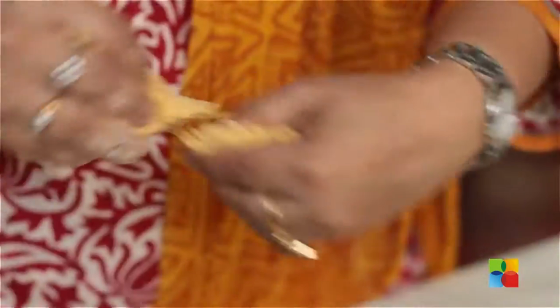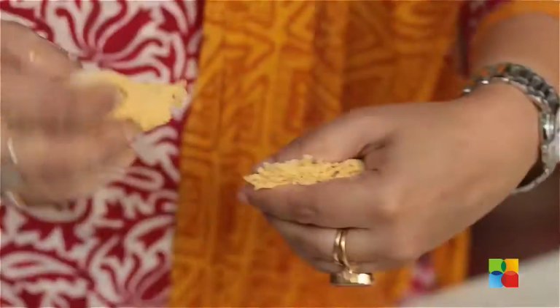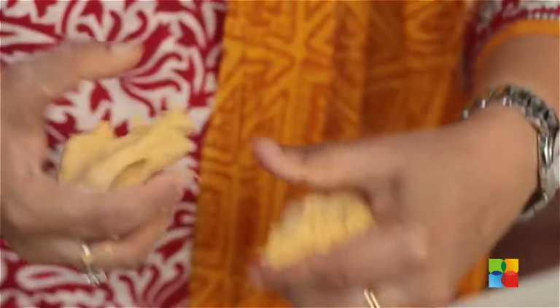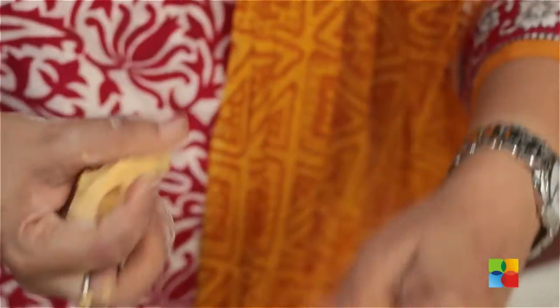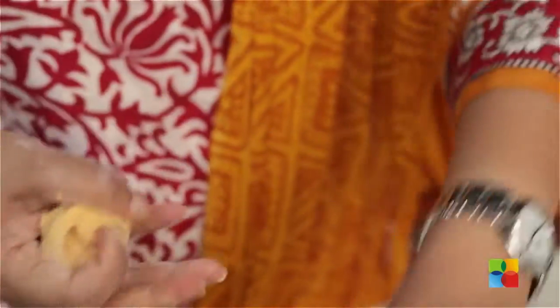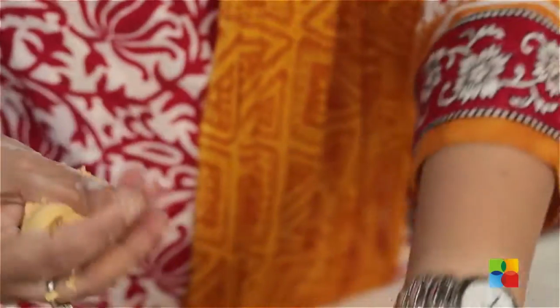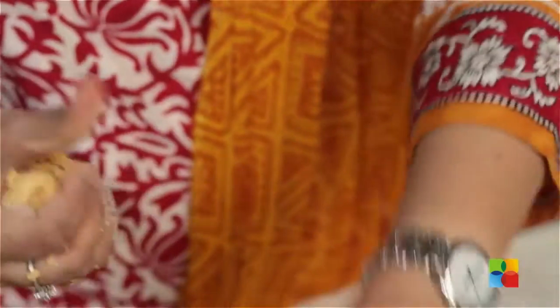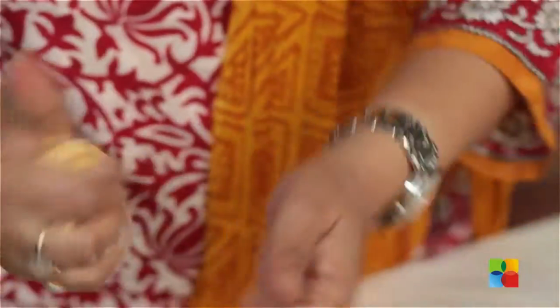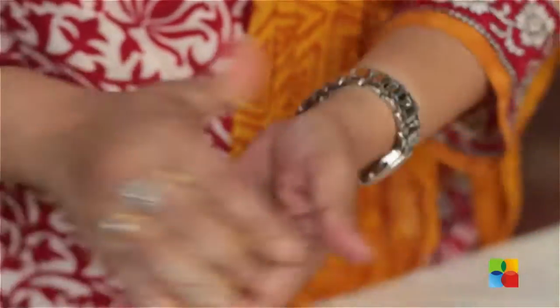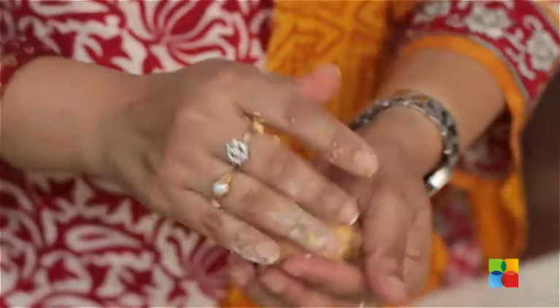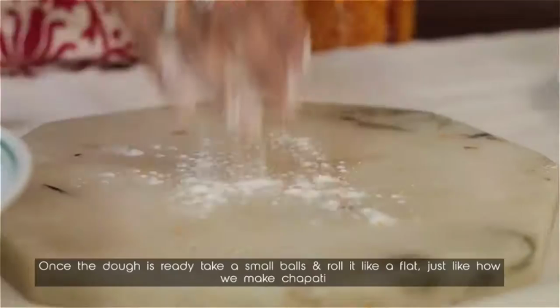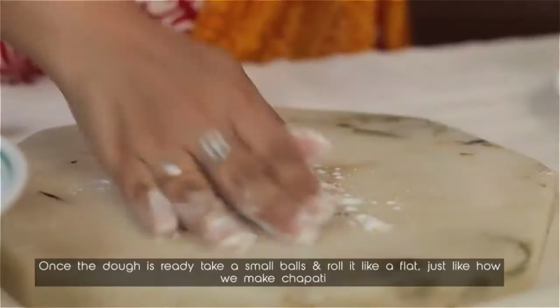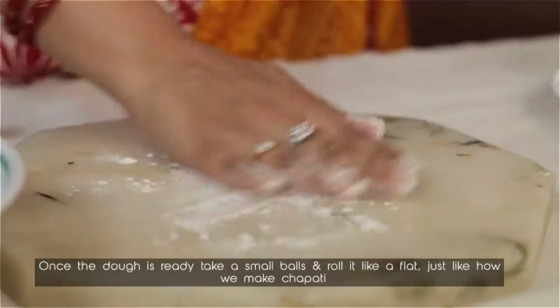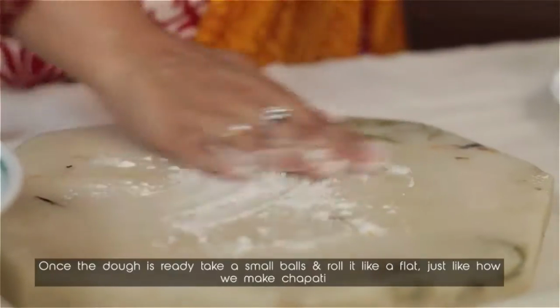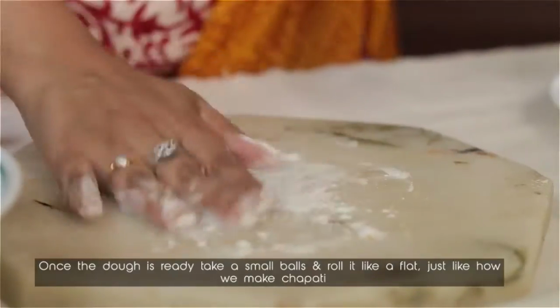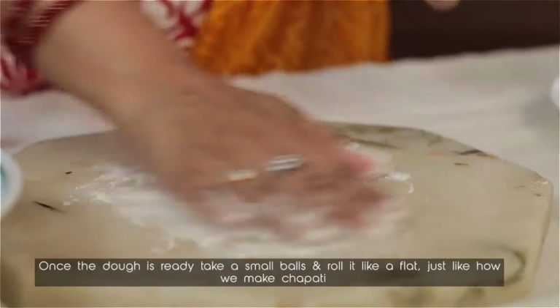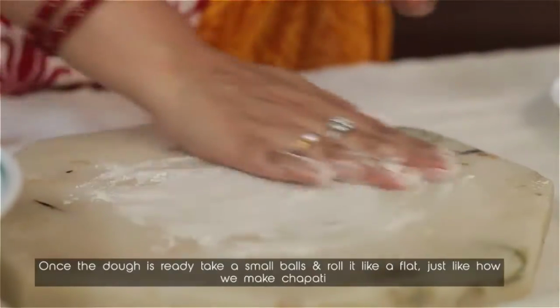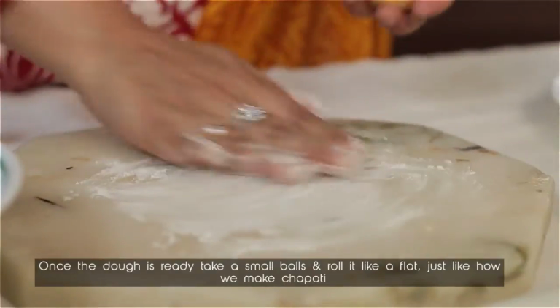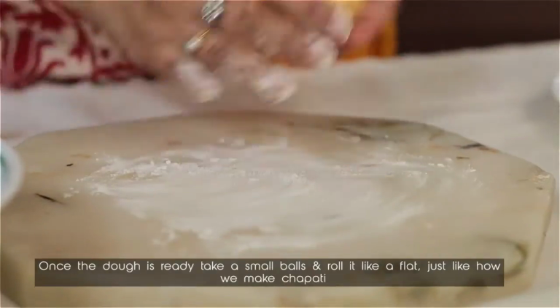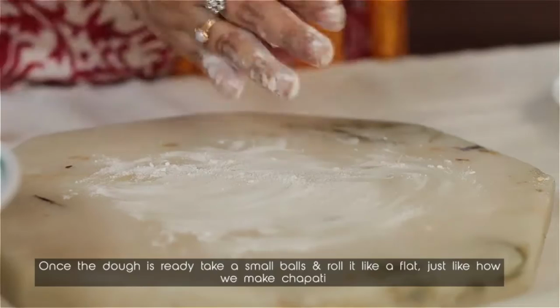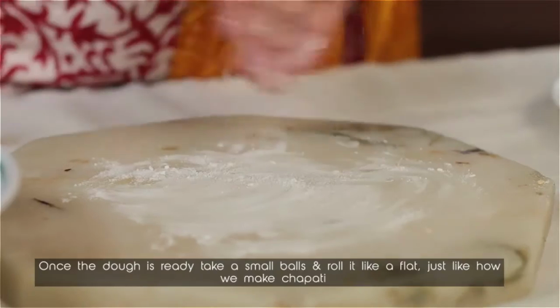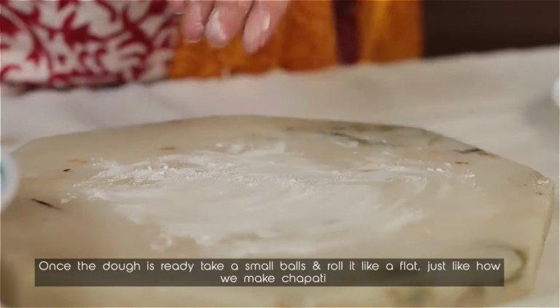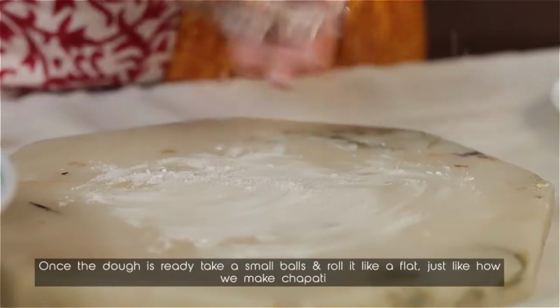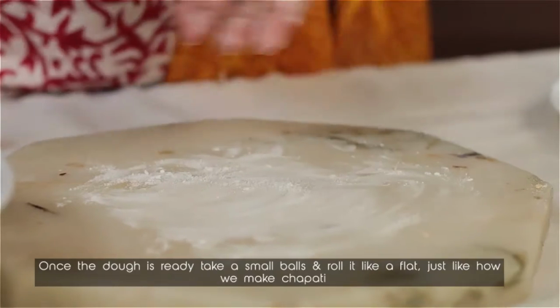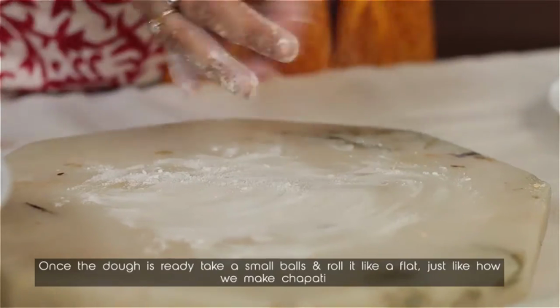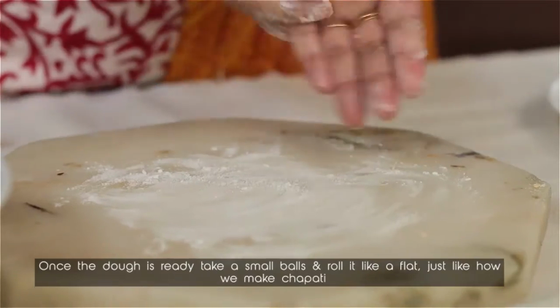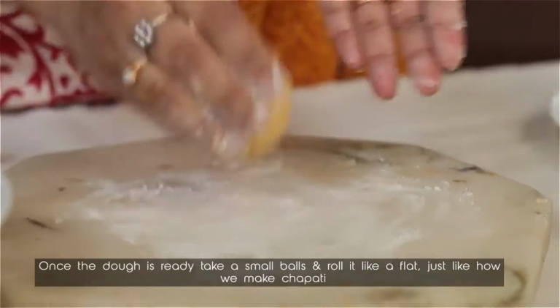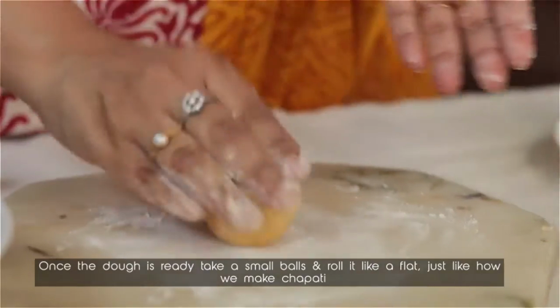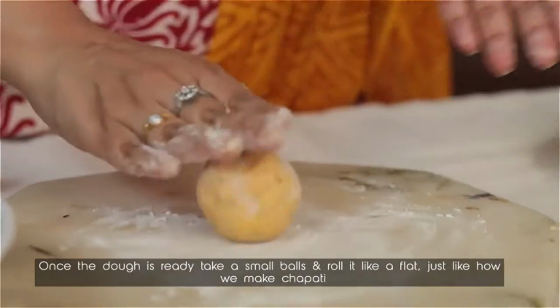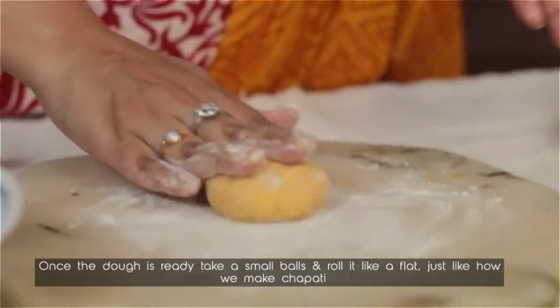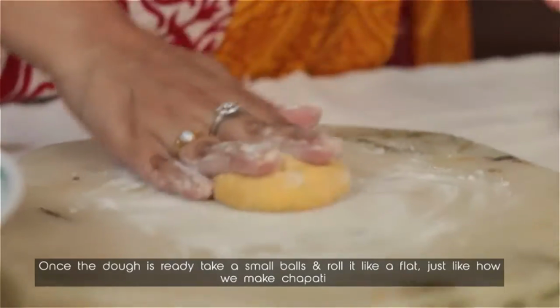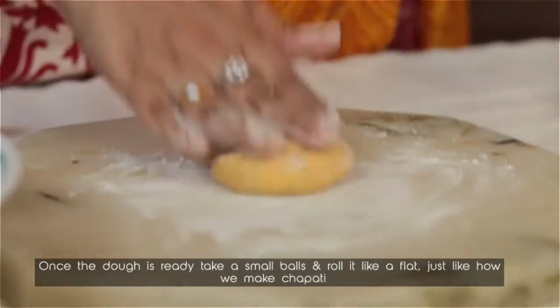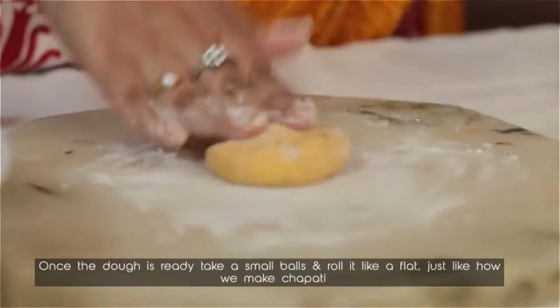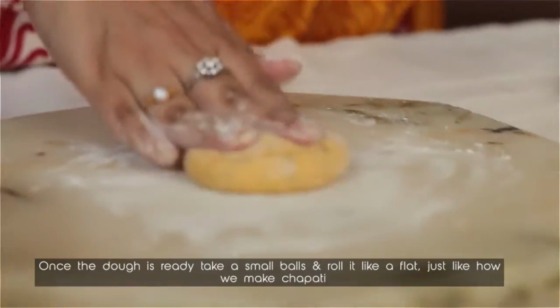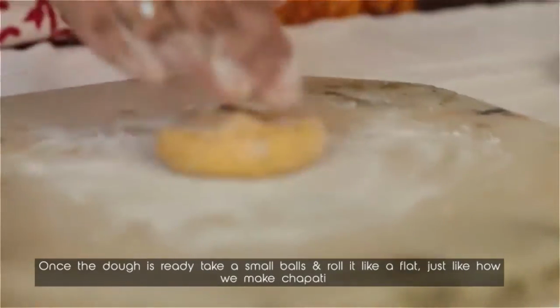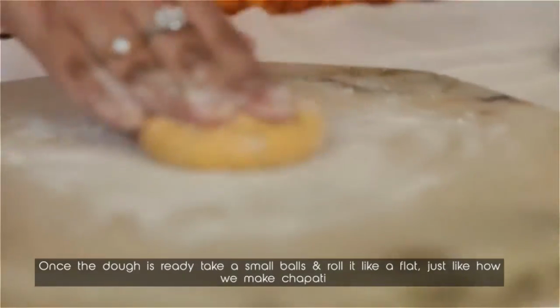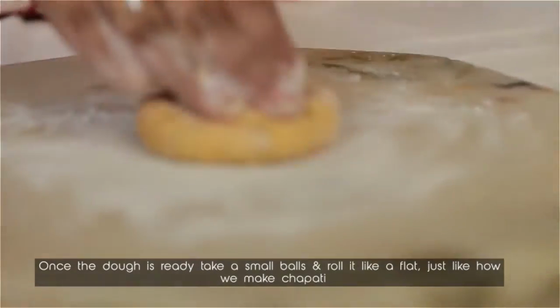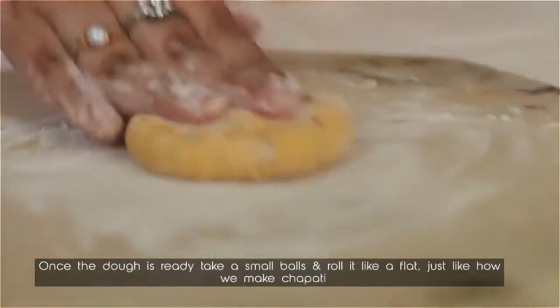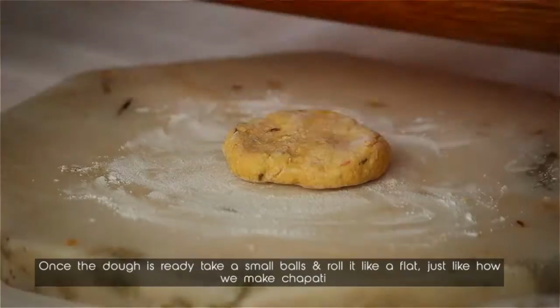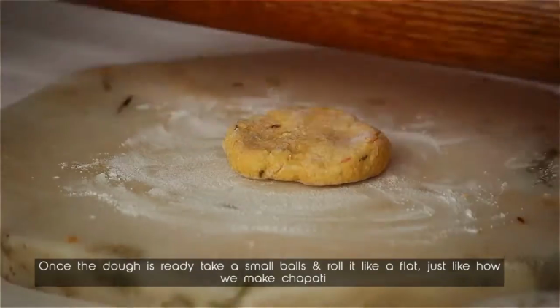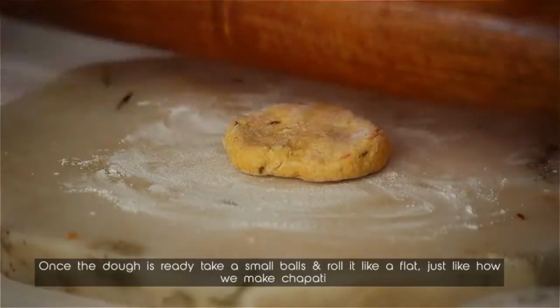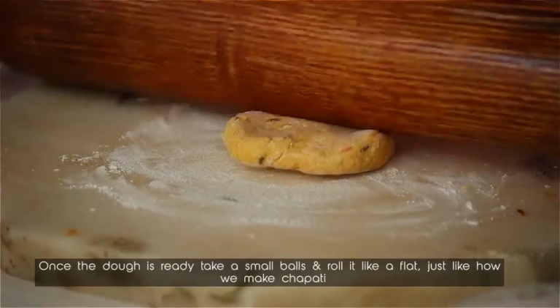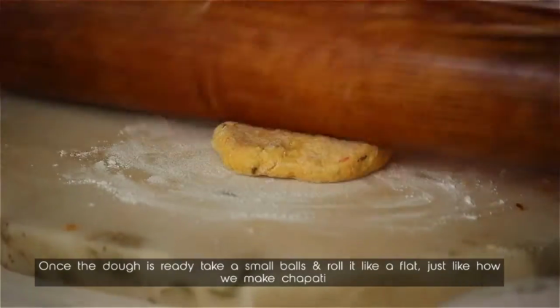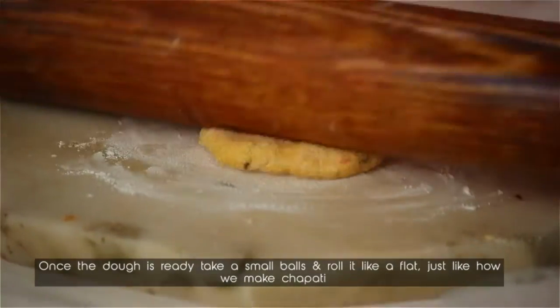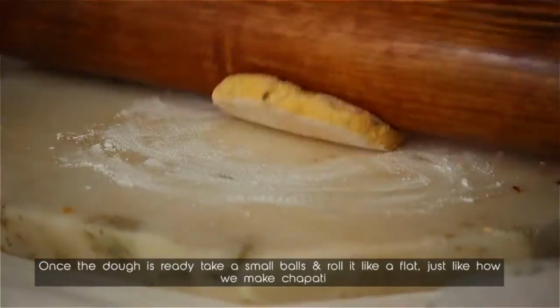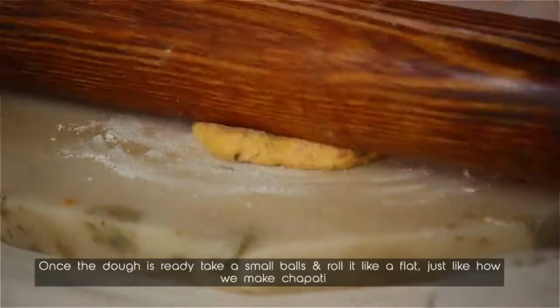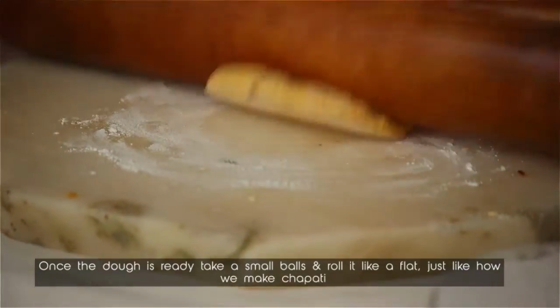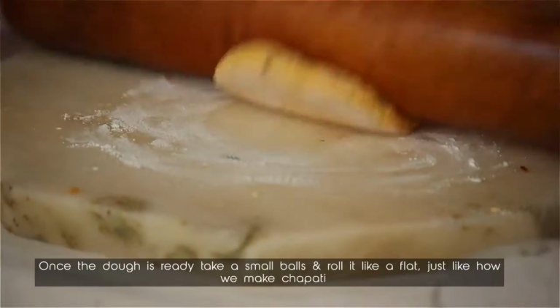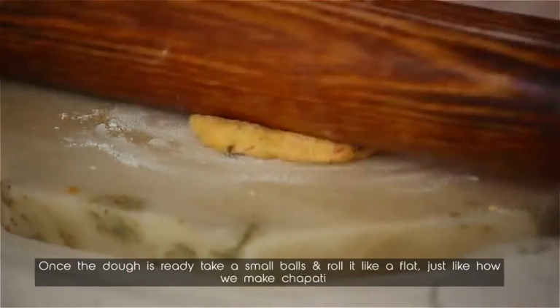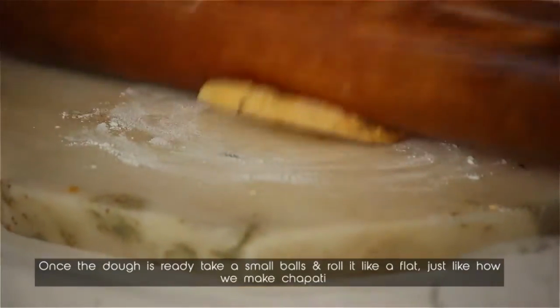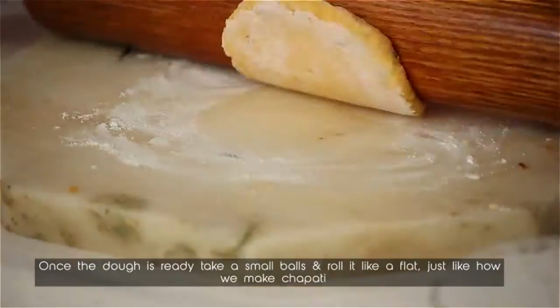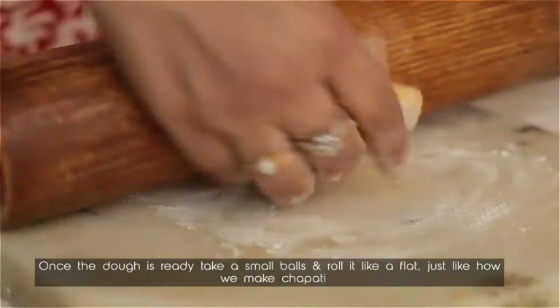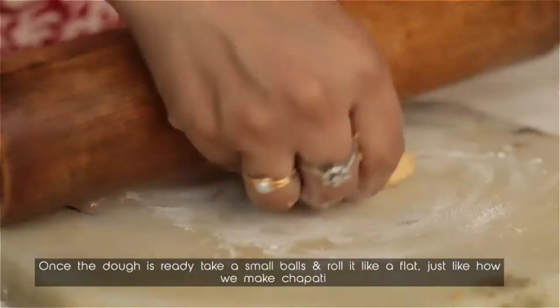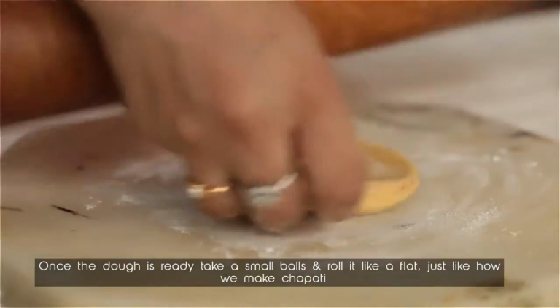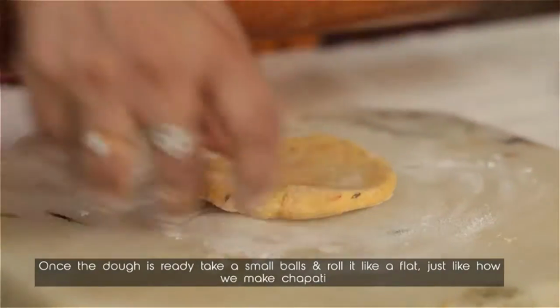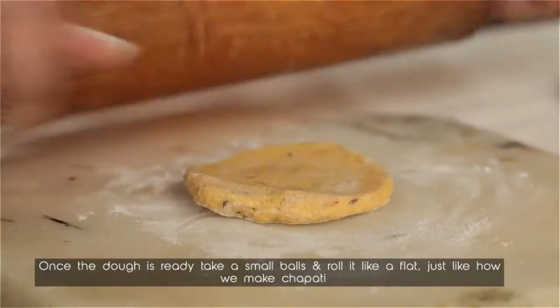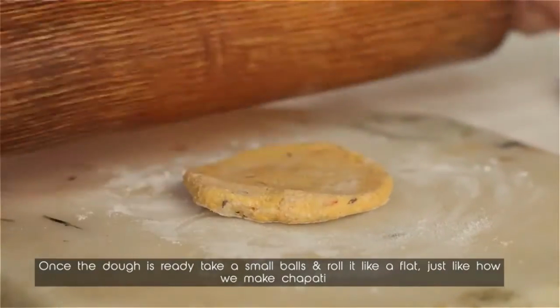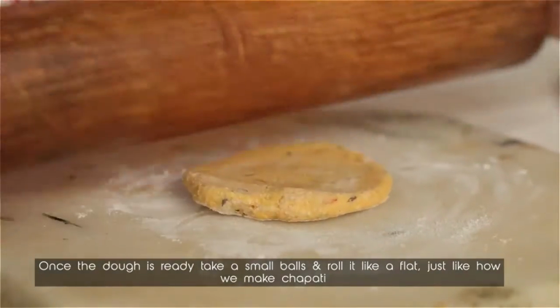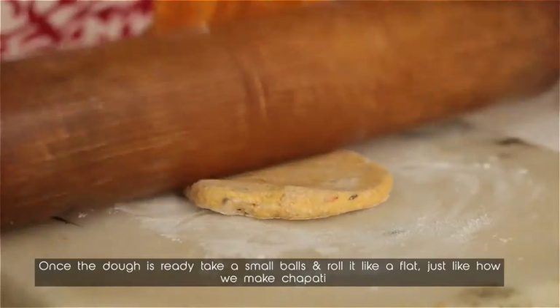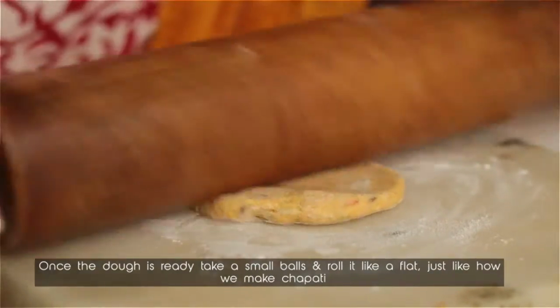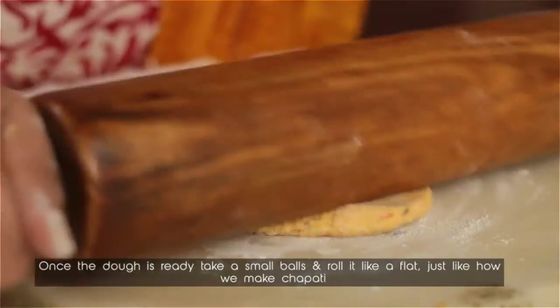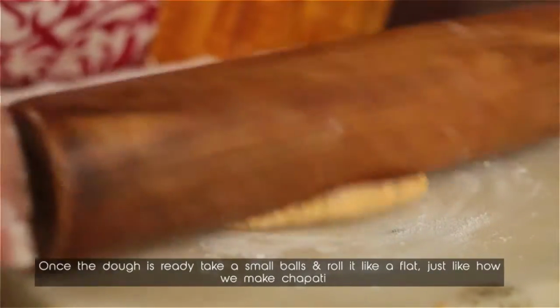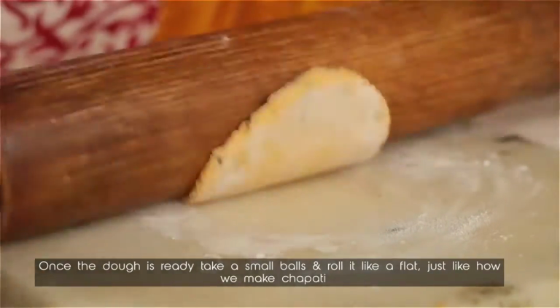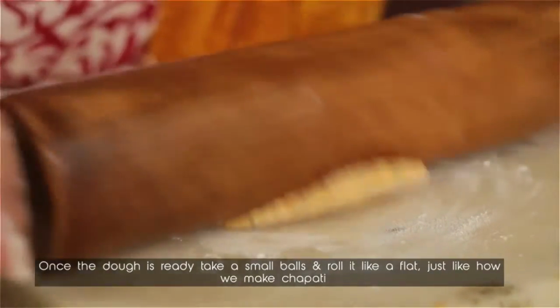Once you've kneaded the dough, just take a small ball and roll it flat, just like how you make chapatis.